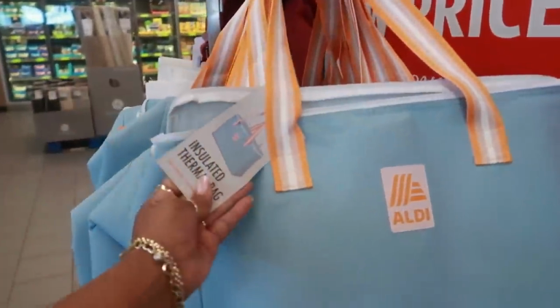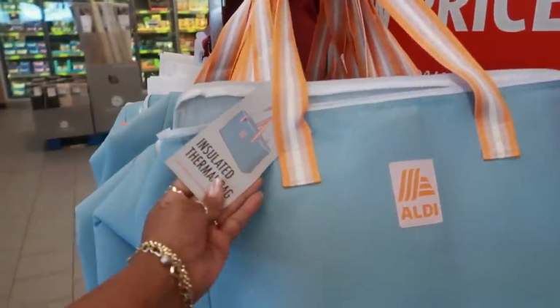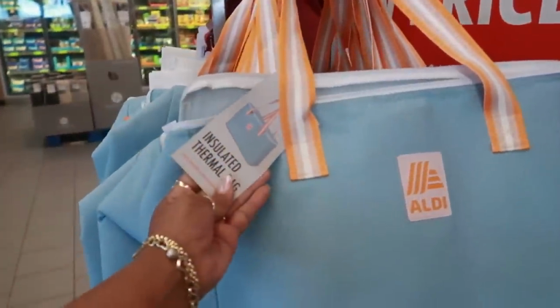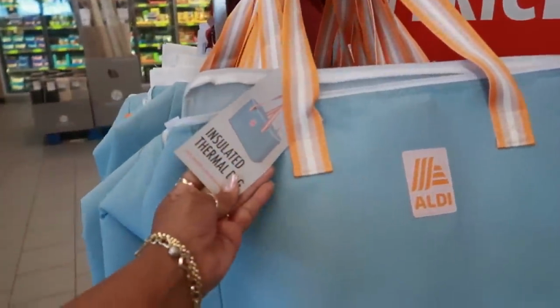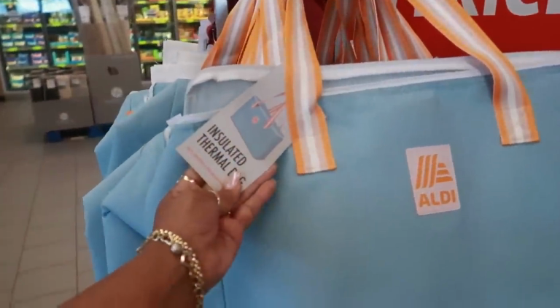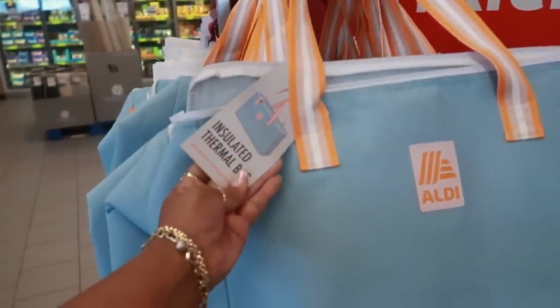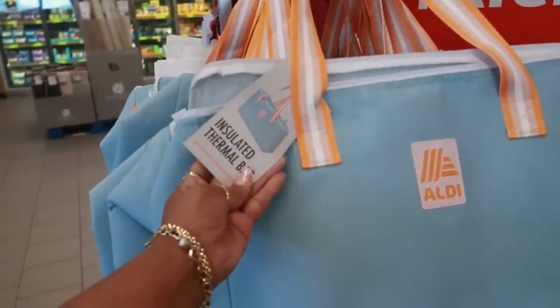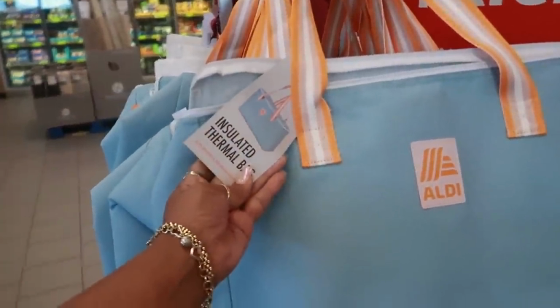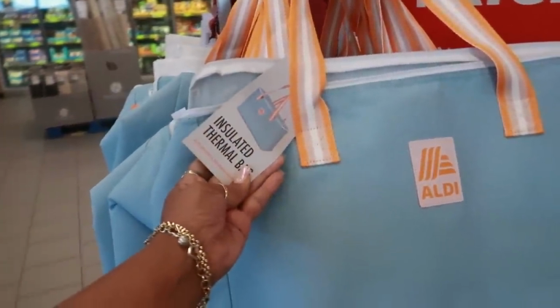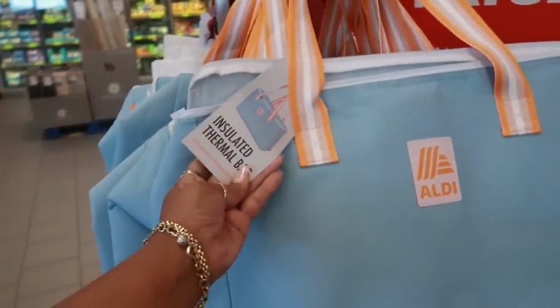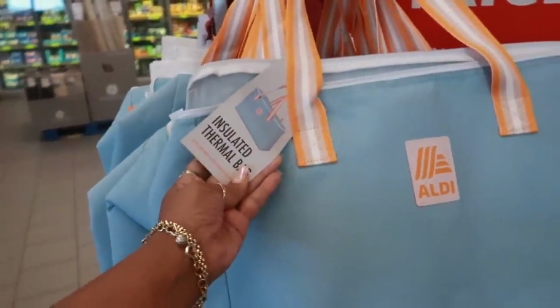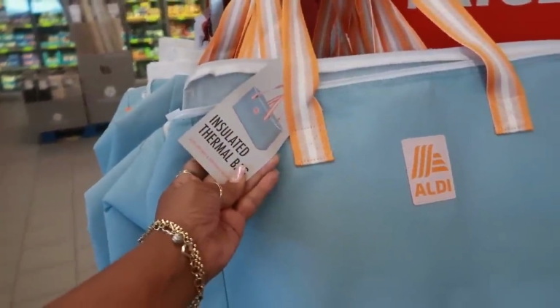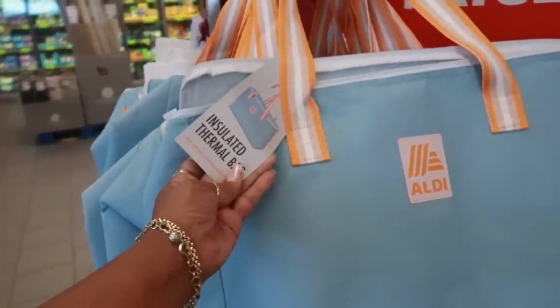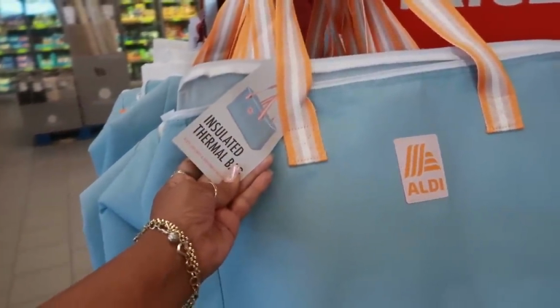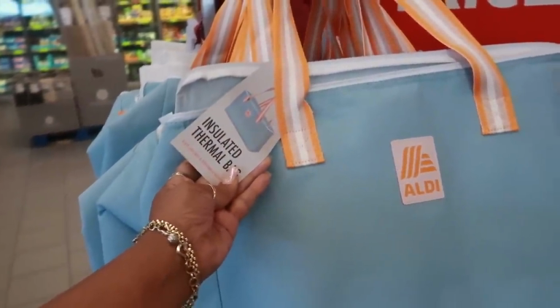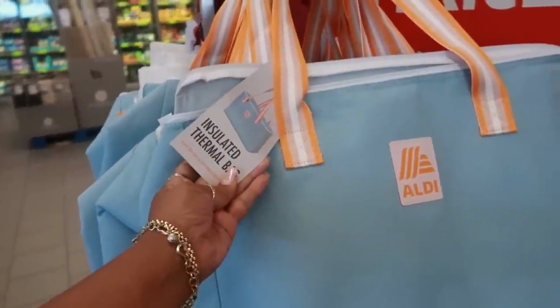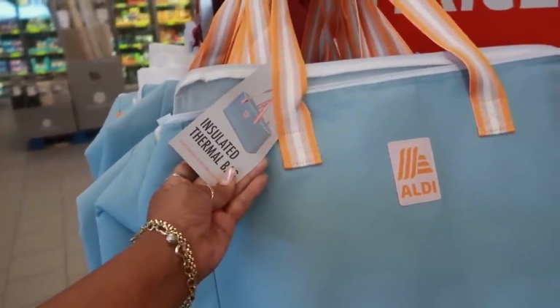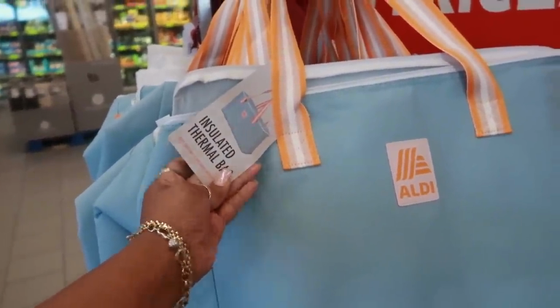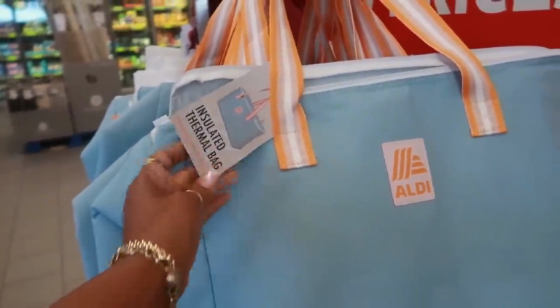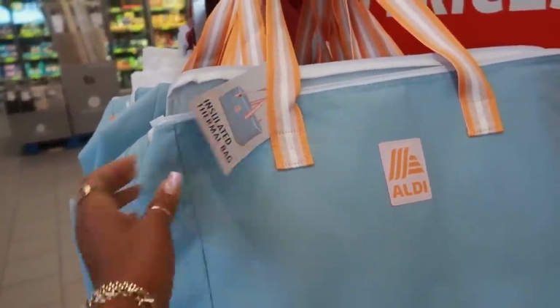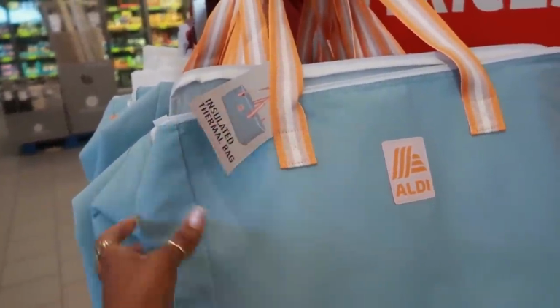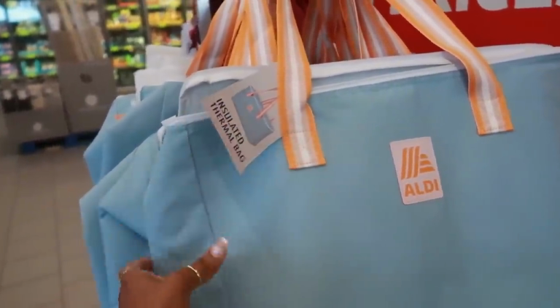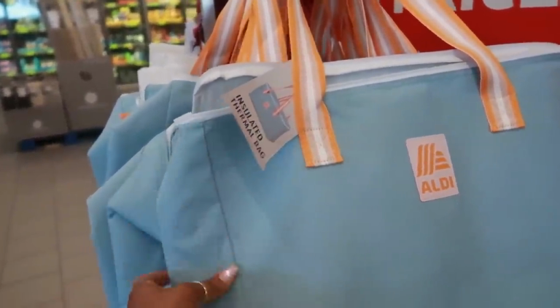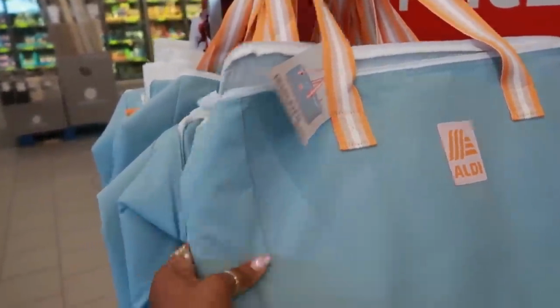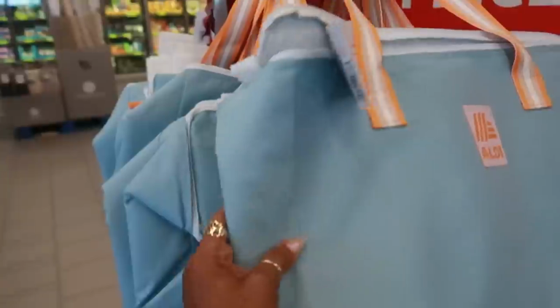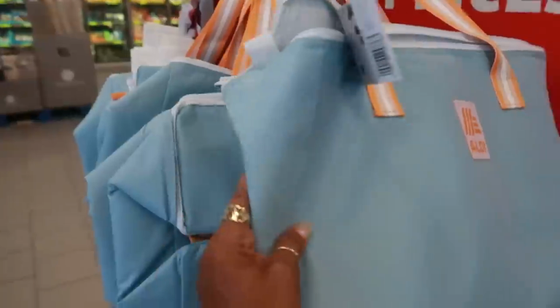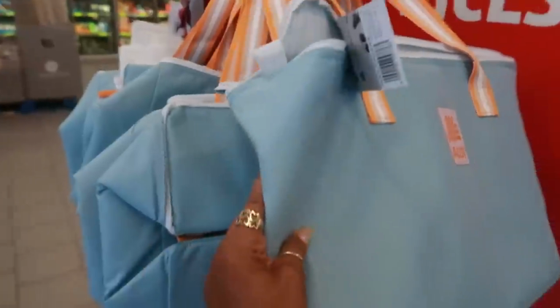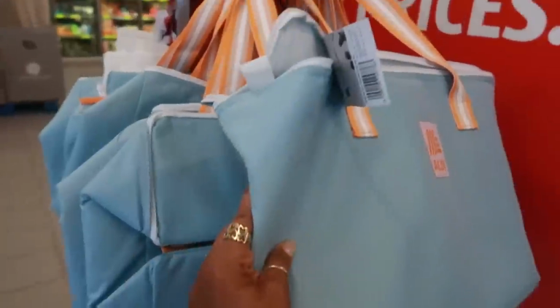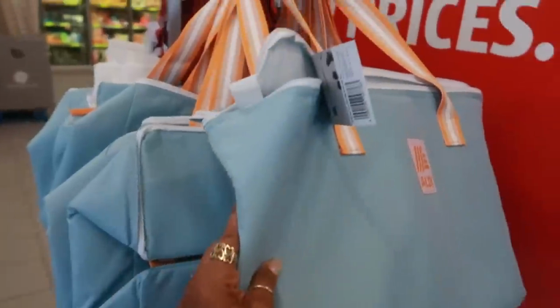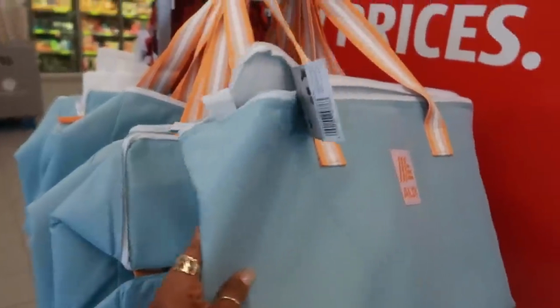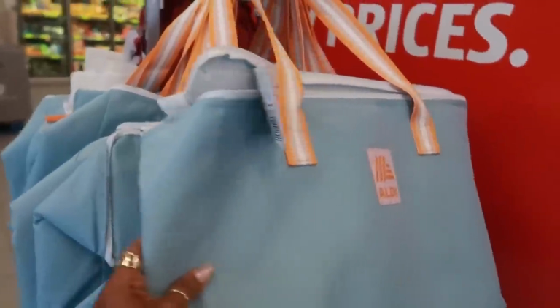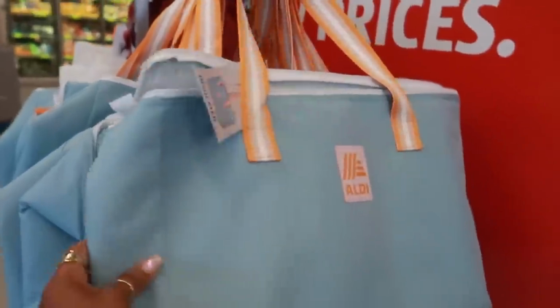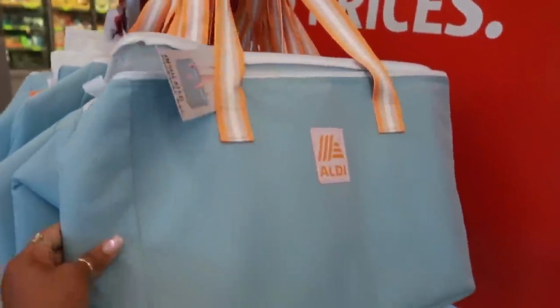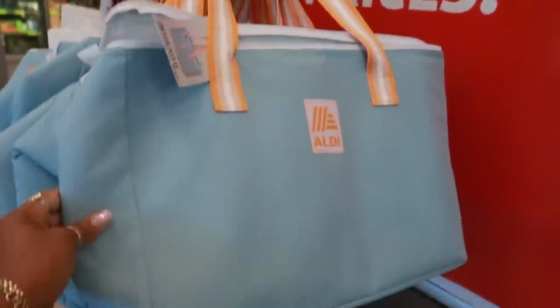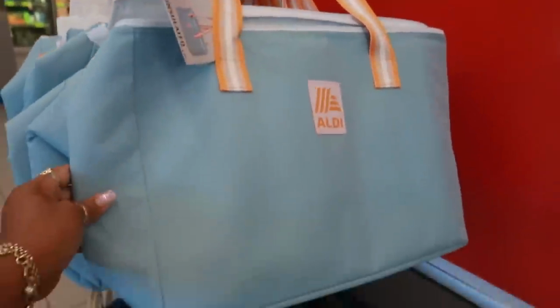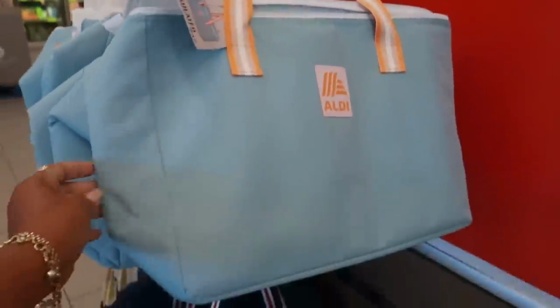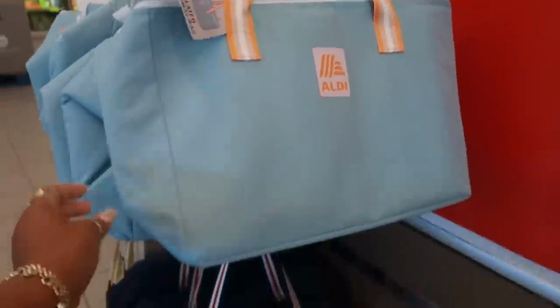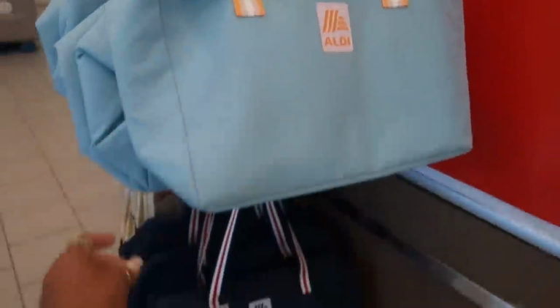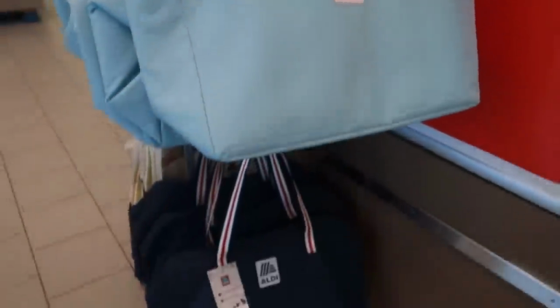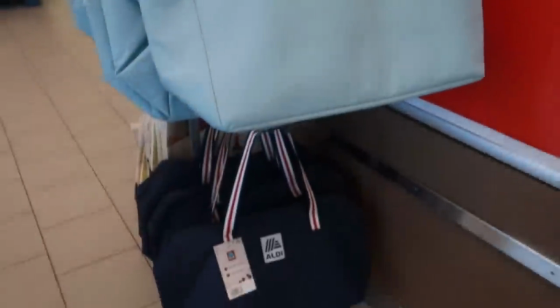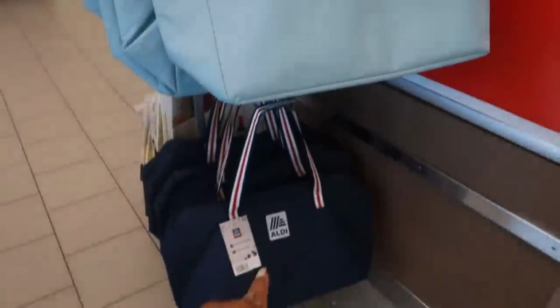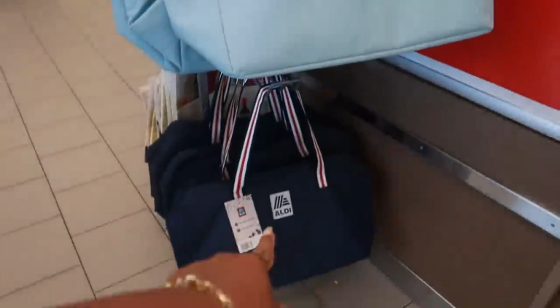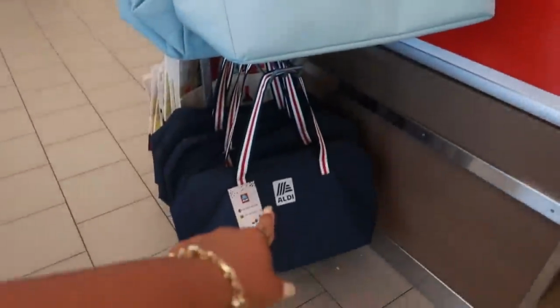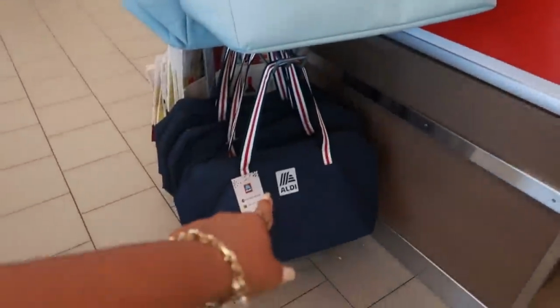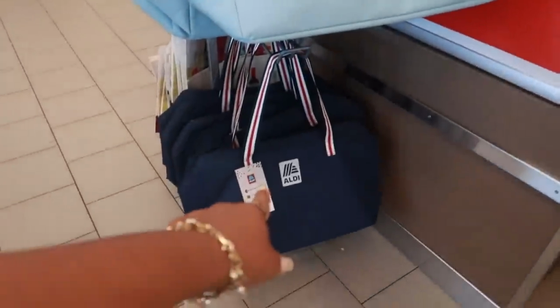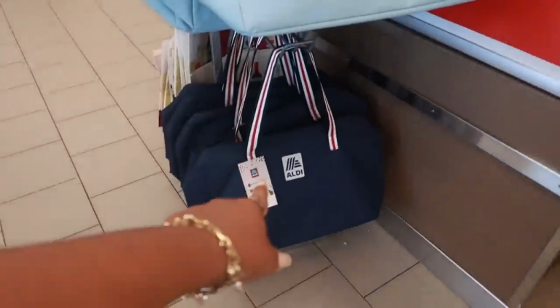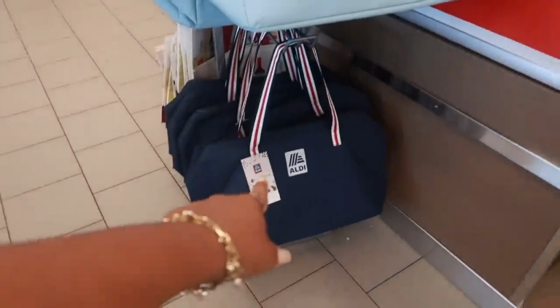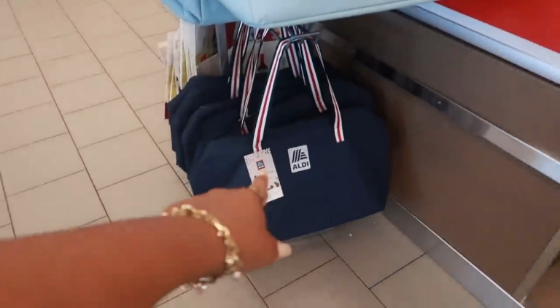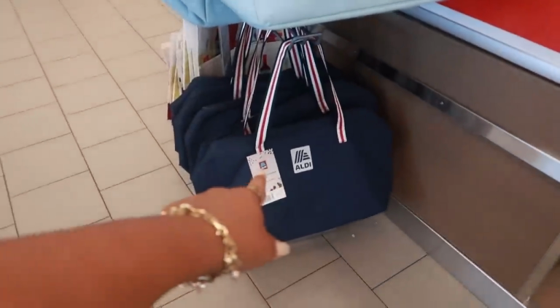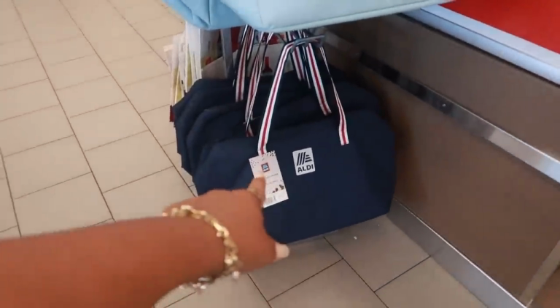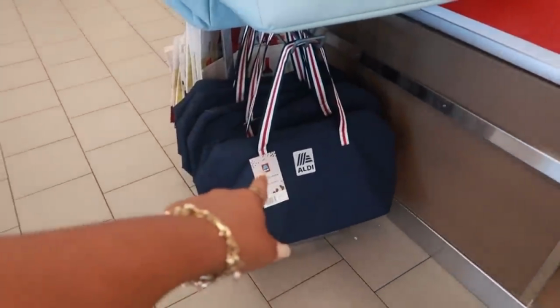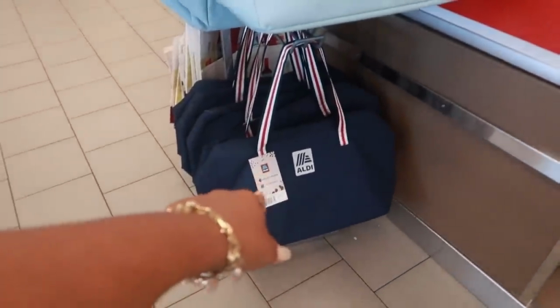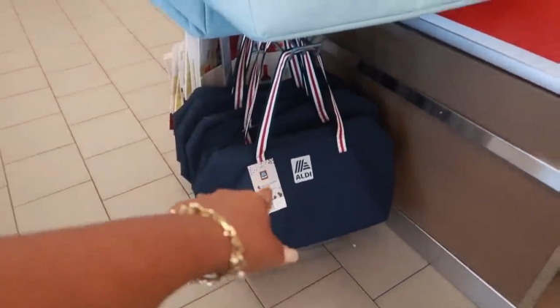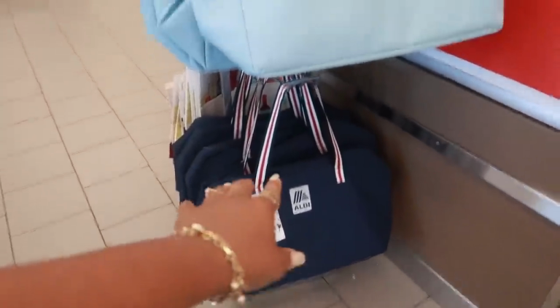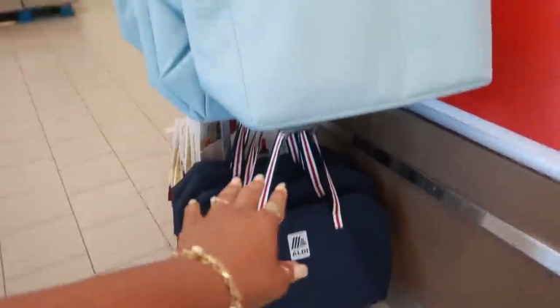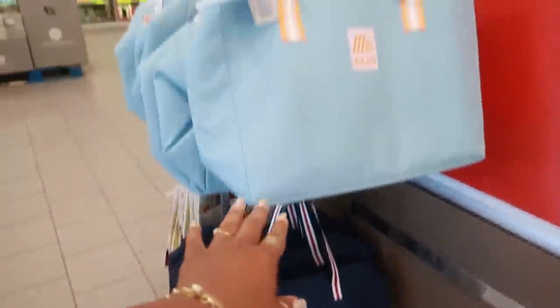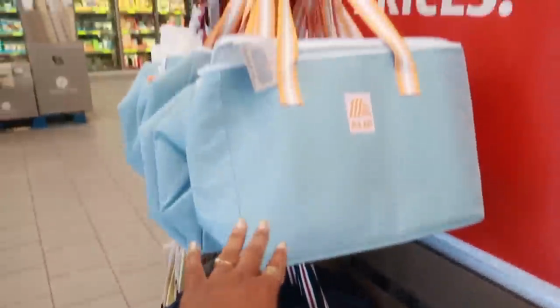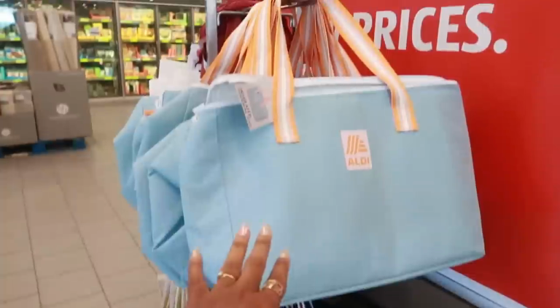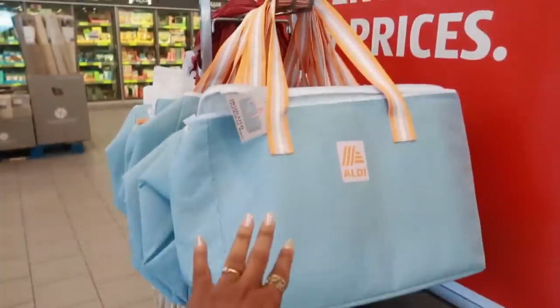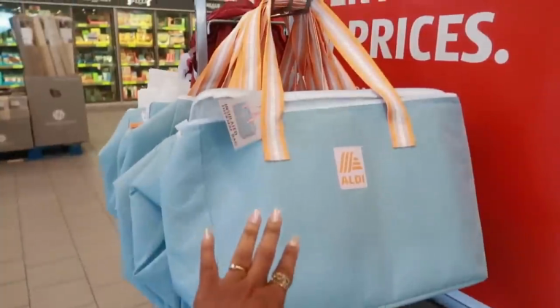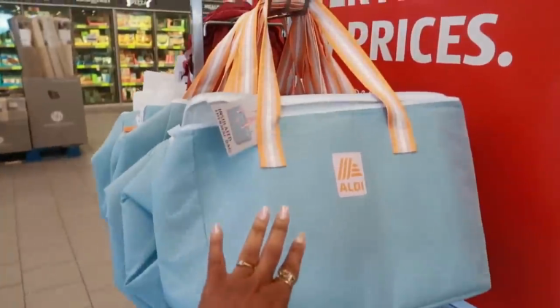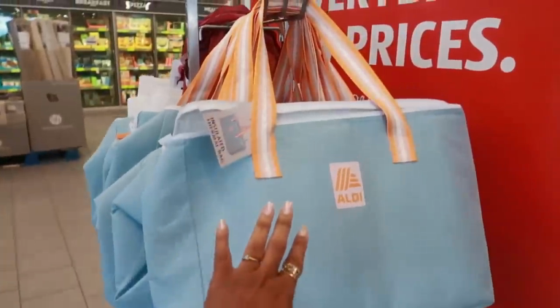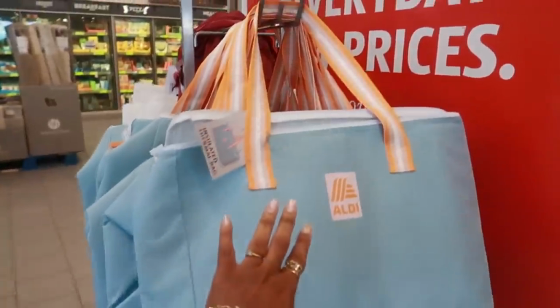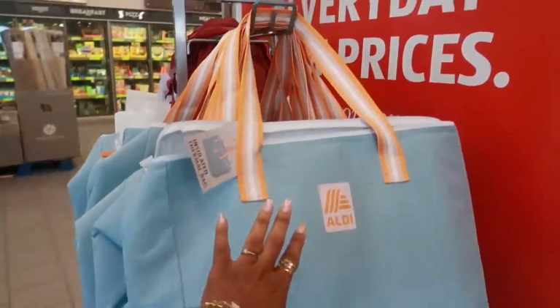Insulated thermal bags — these are $7. Nice and big too. You got the red, white, and blue for this one.